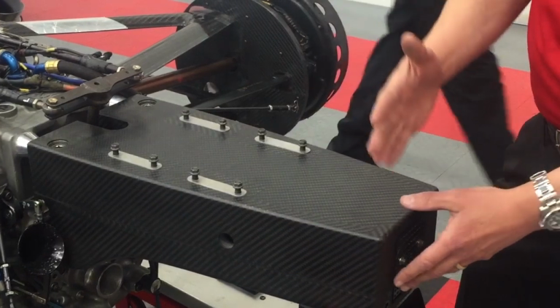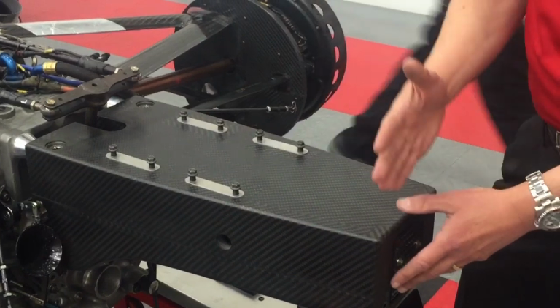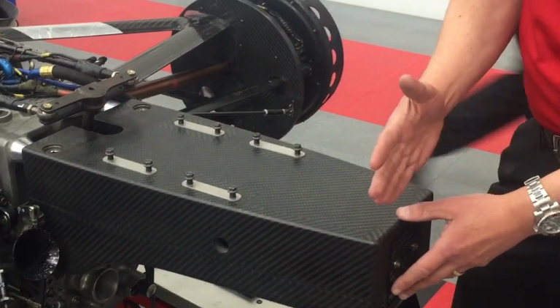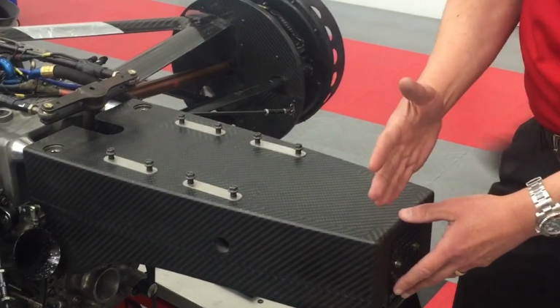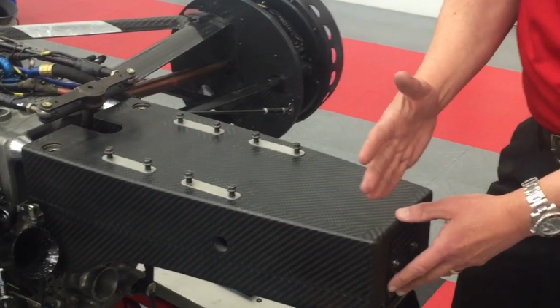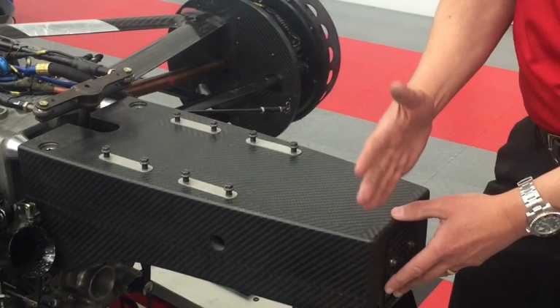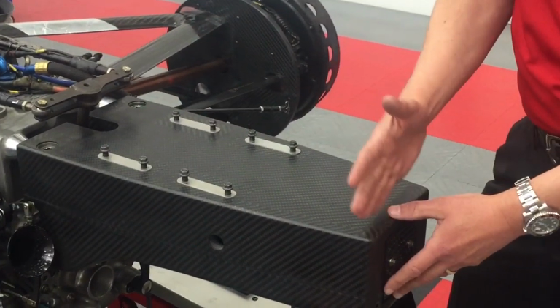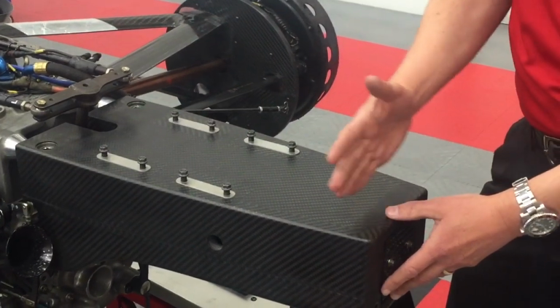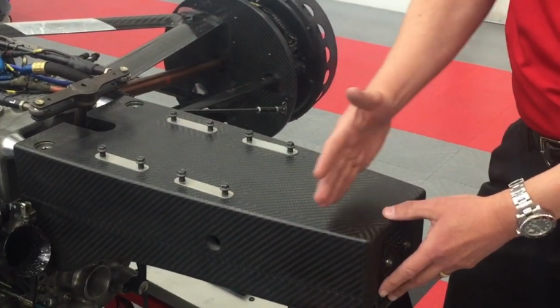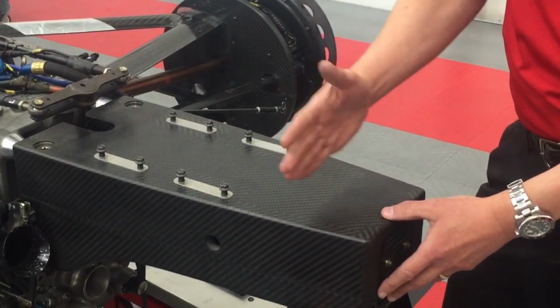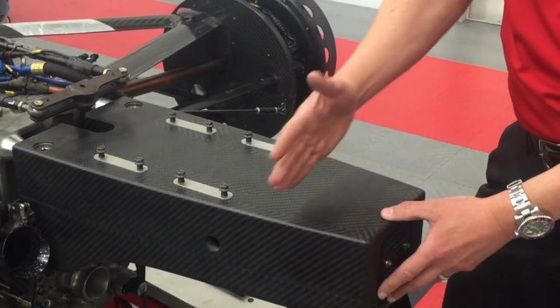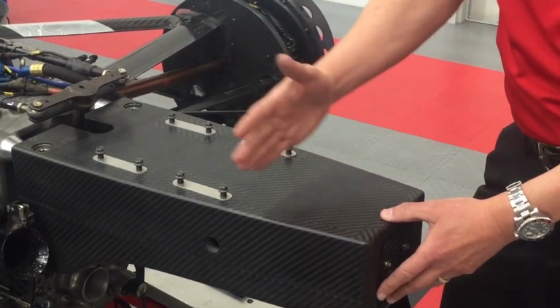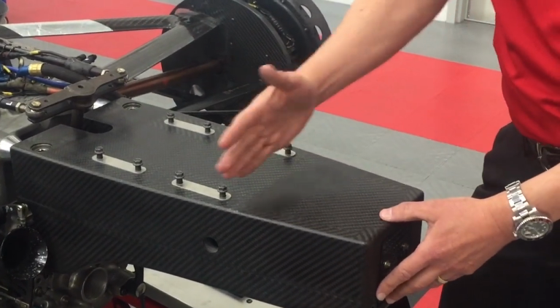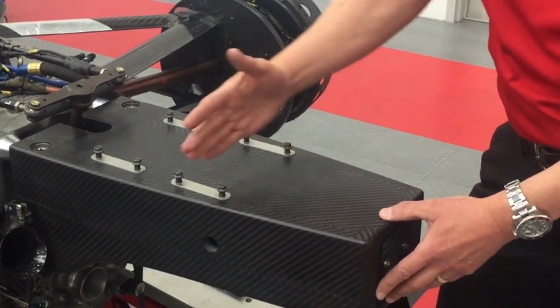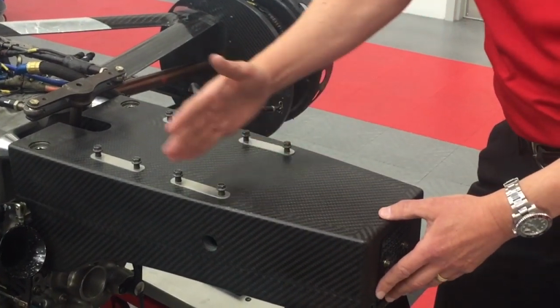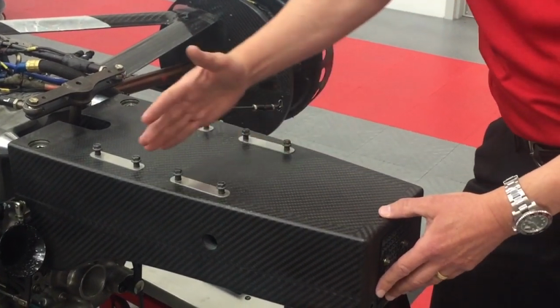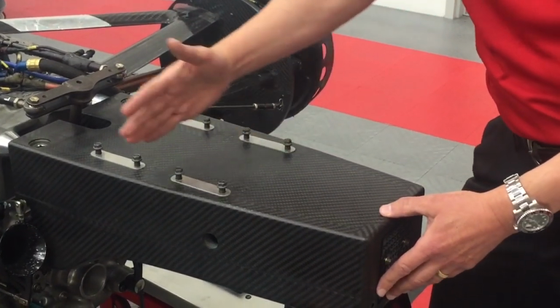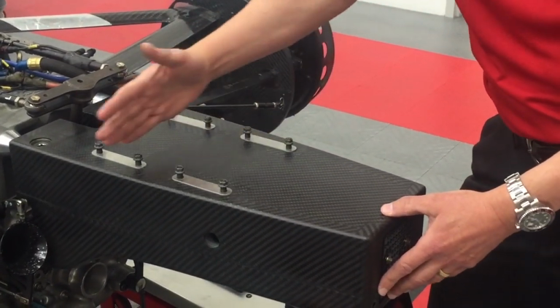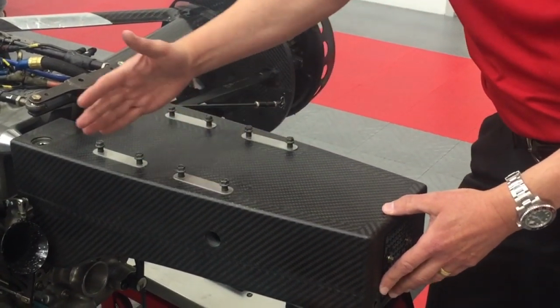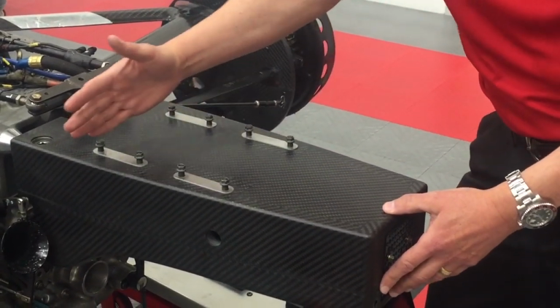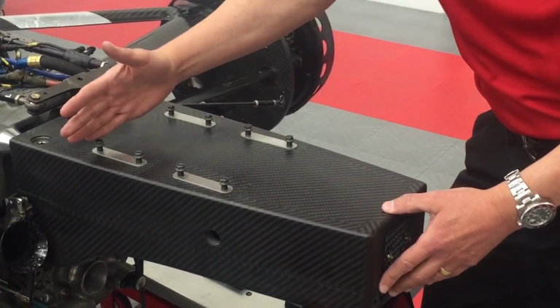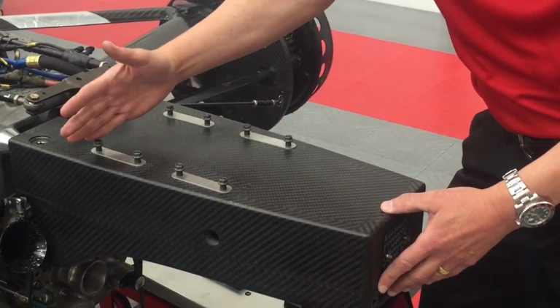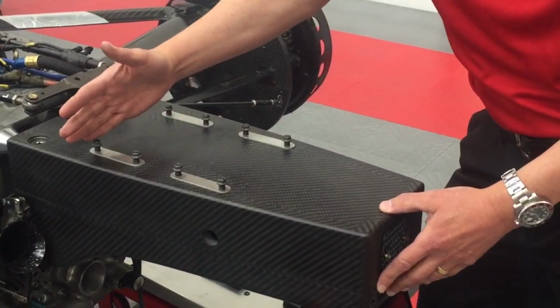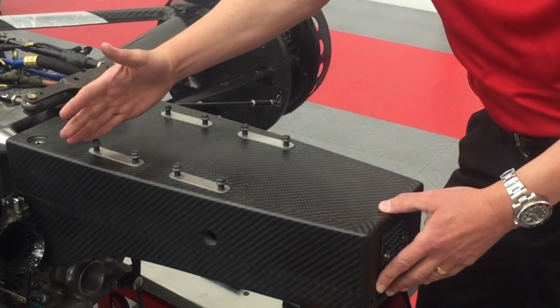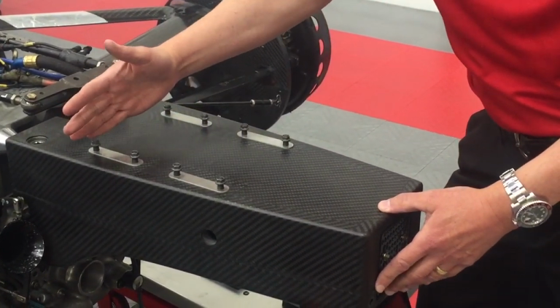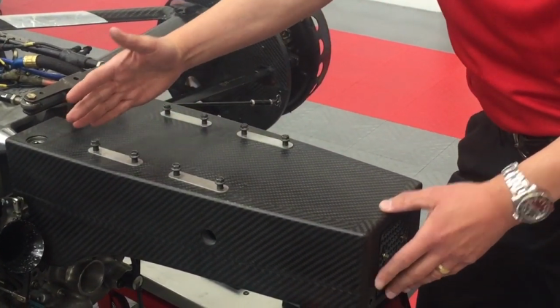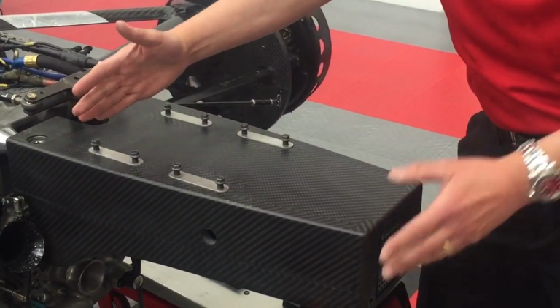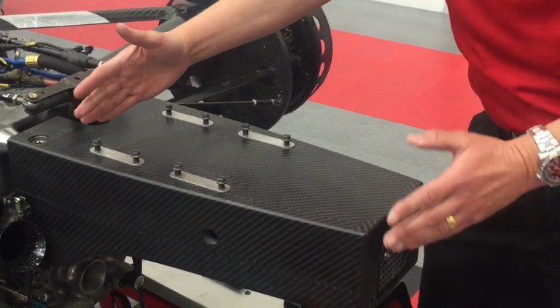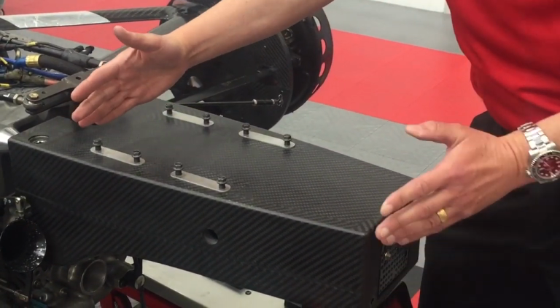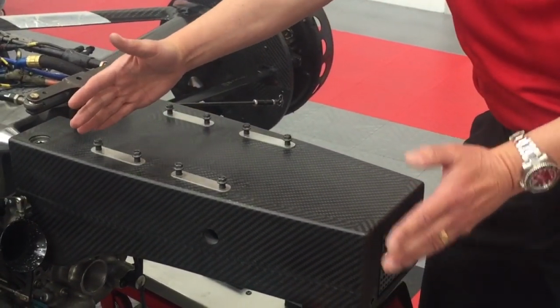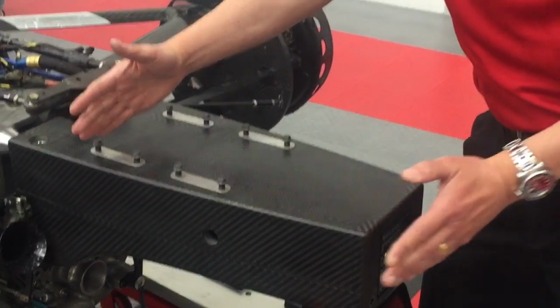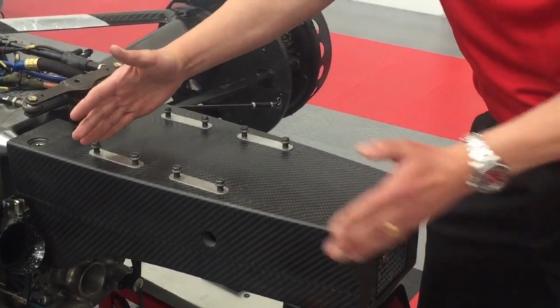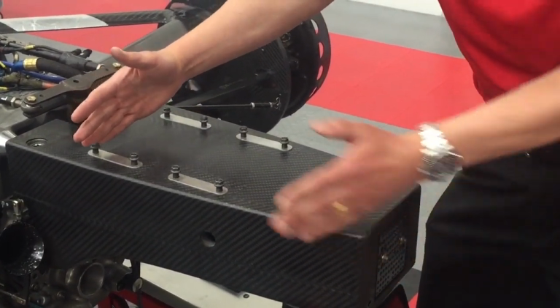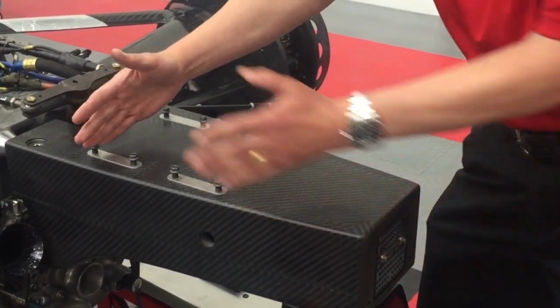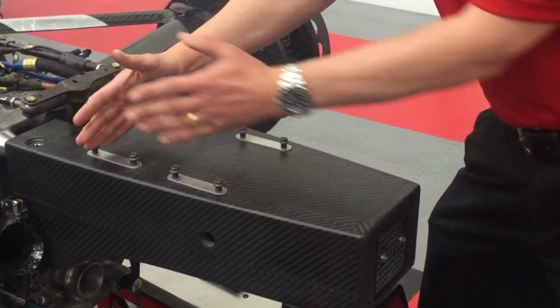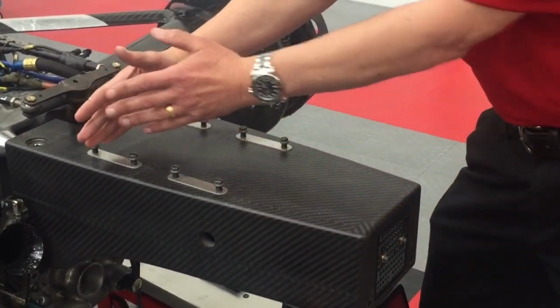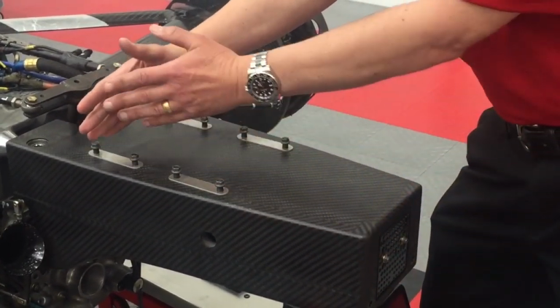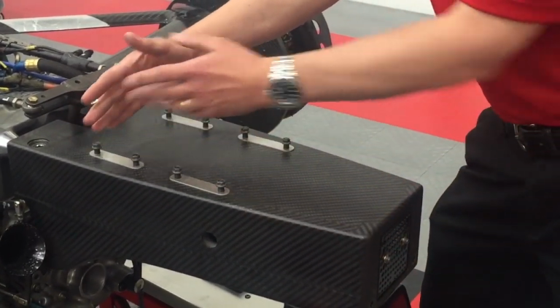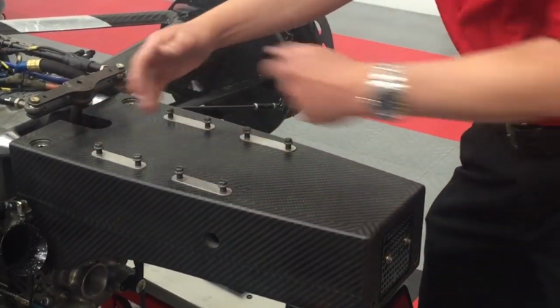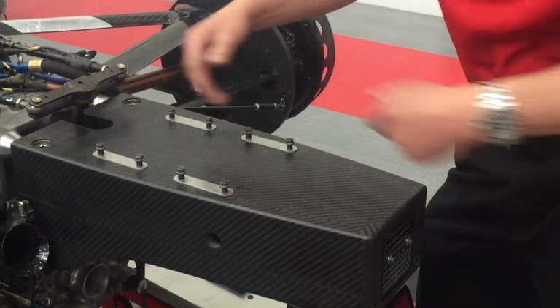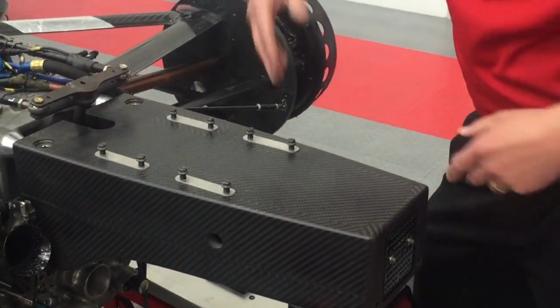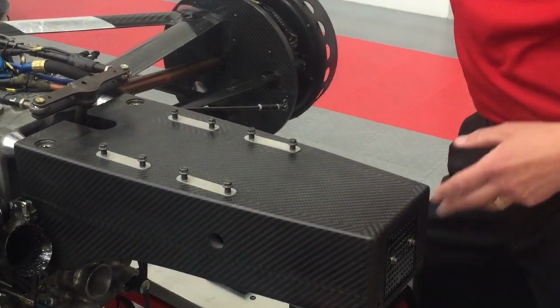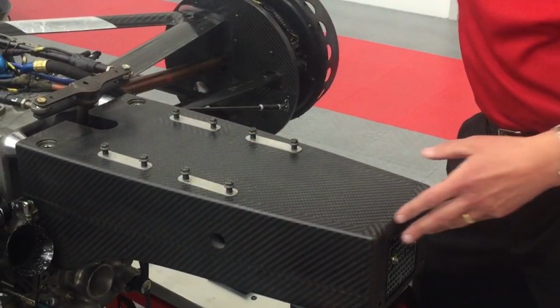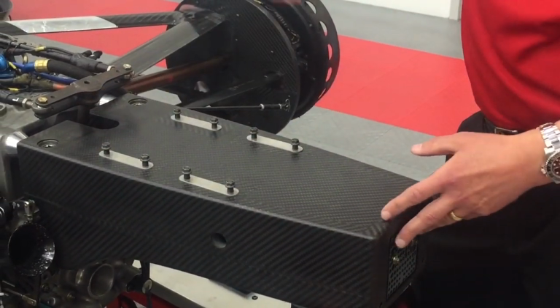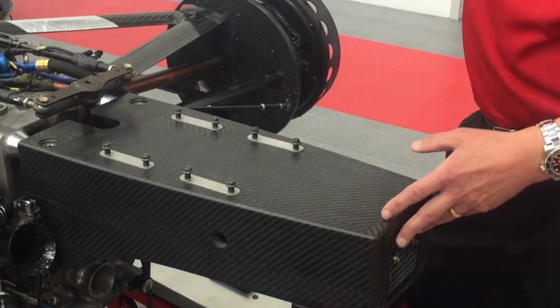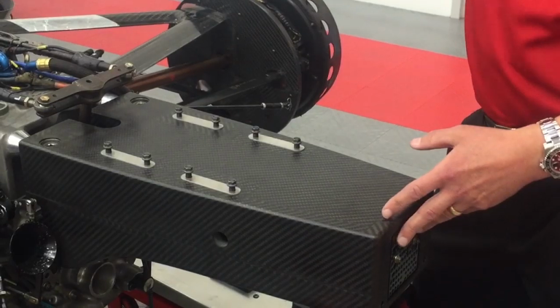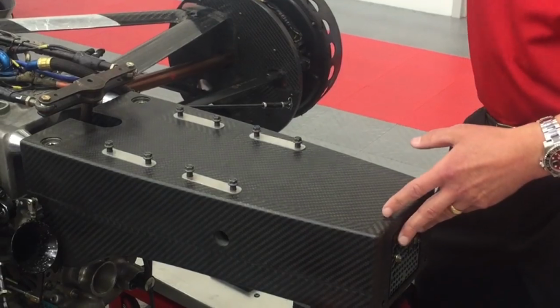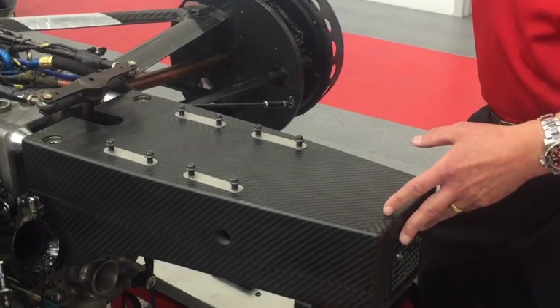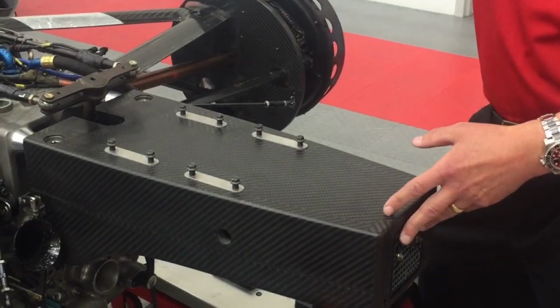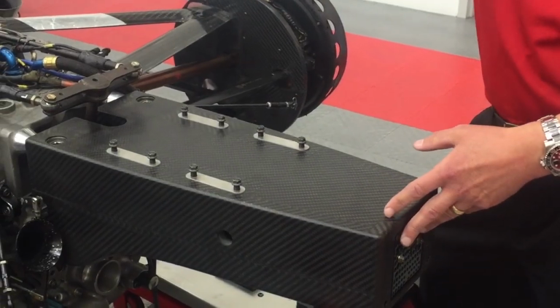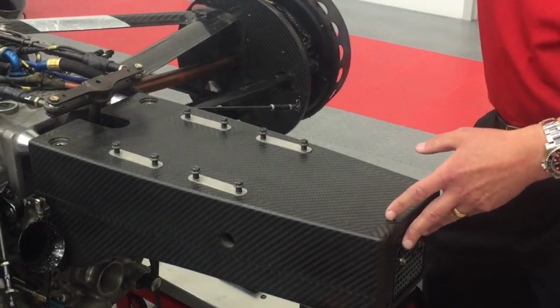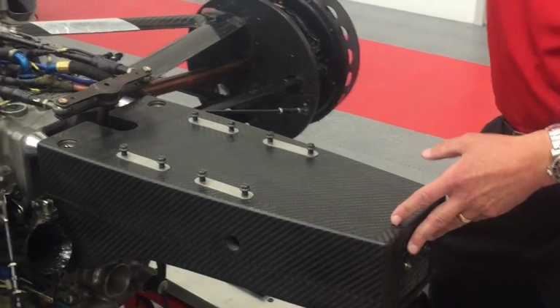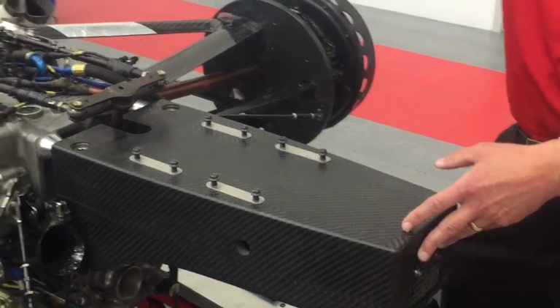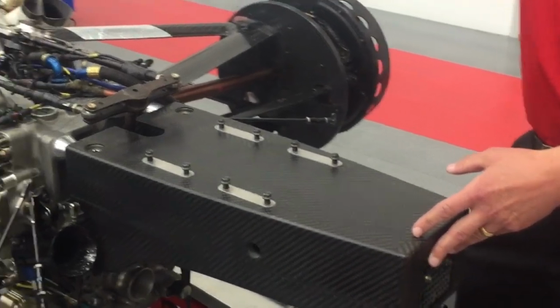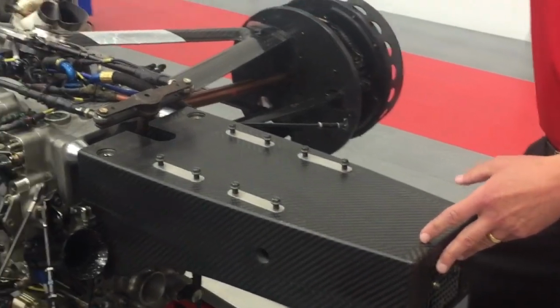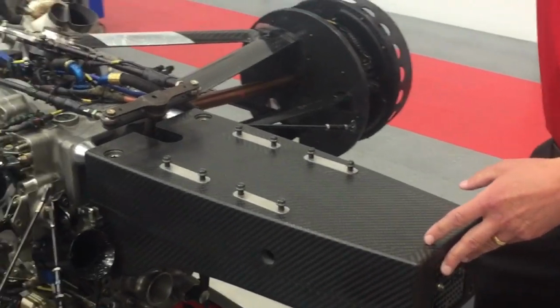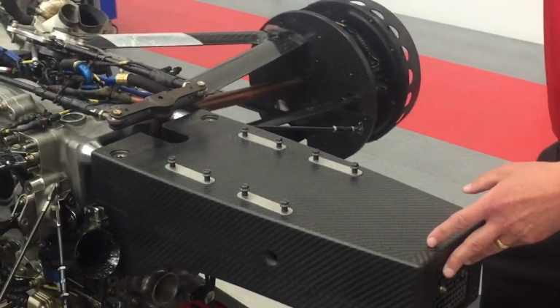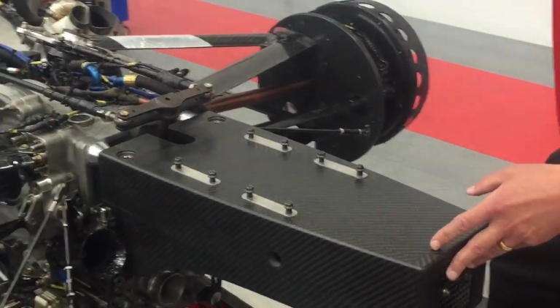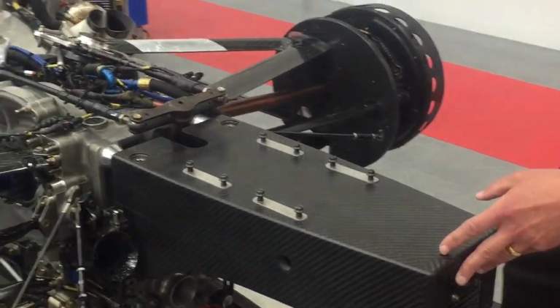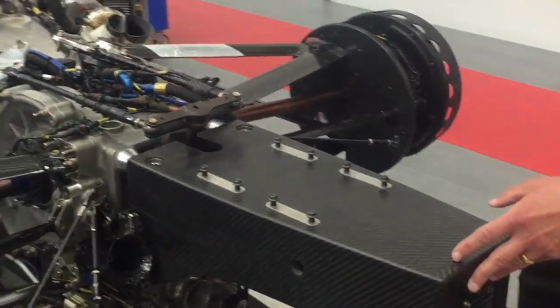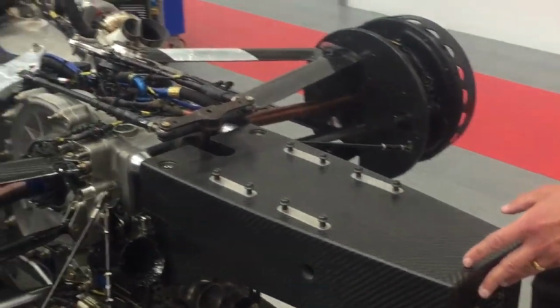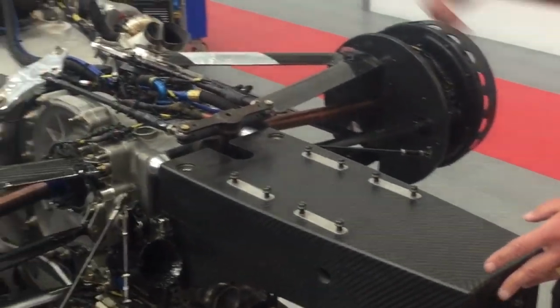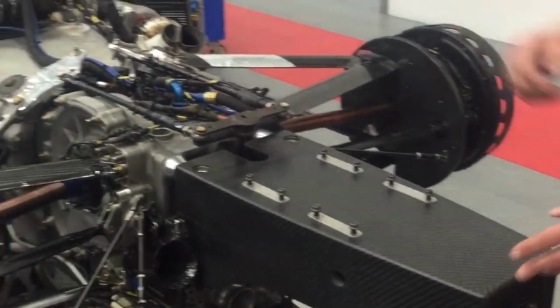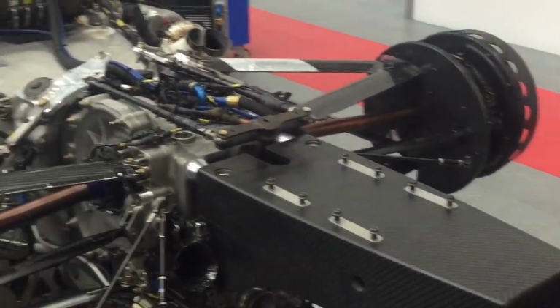And again, it might crush all the way back to here, absorbing all this energy that then doesn't go into the main chassis or the driver.